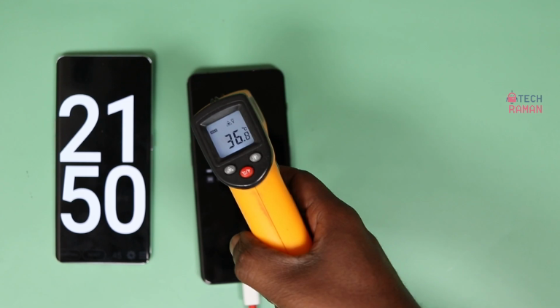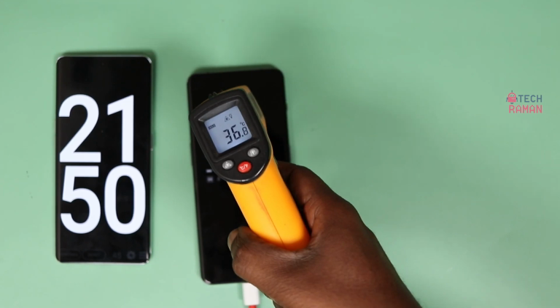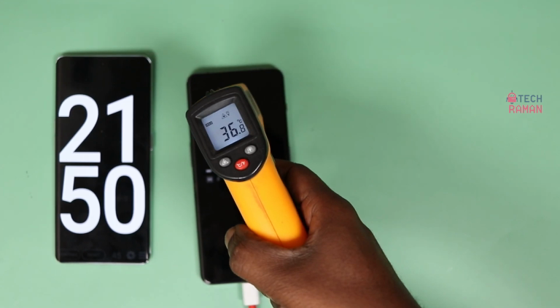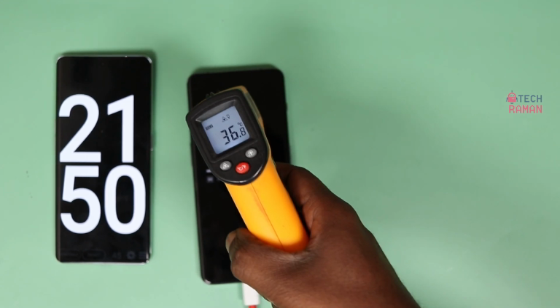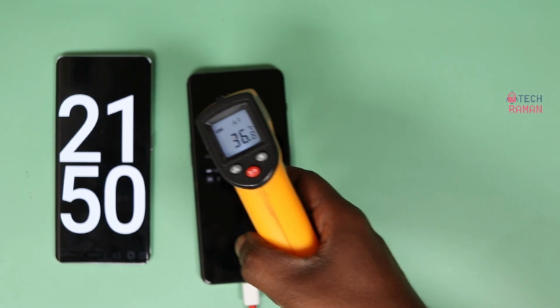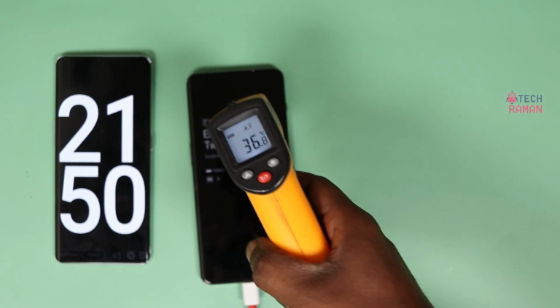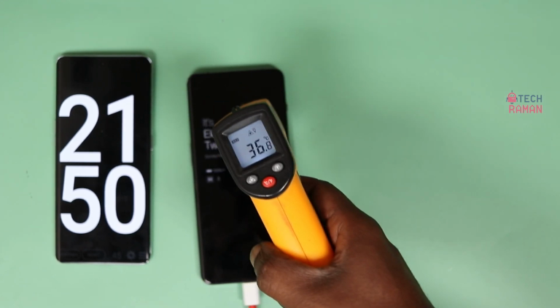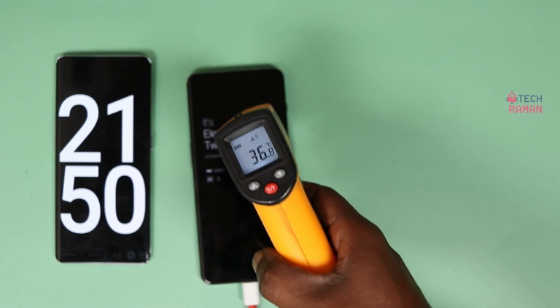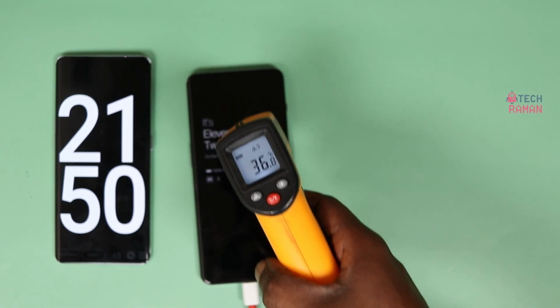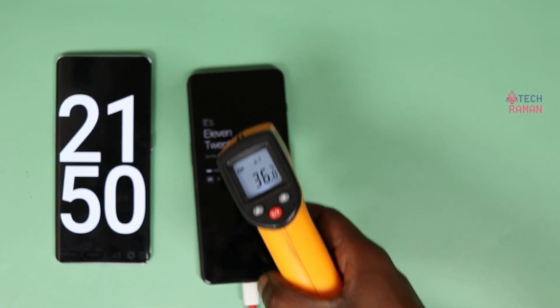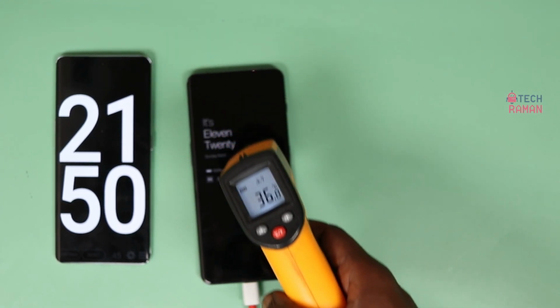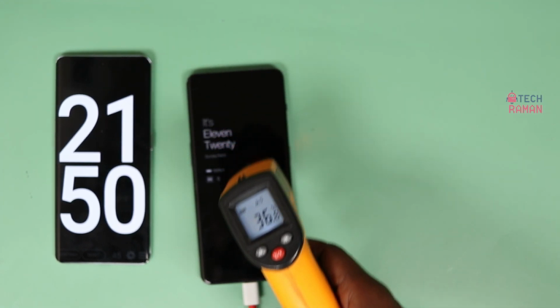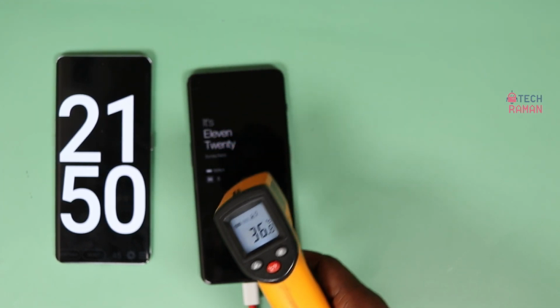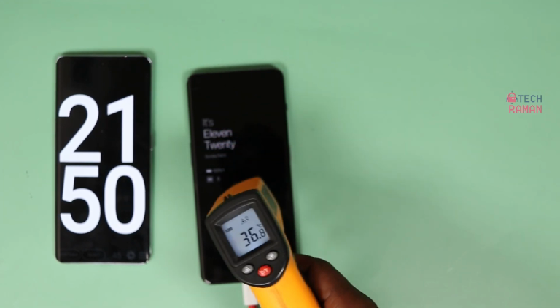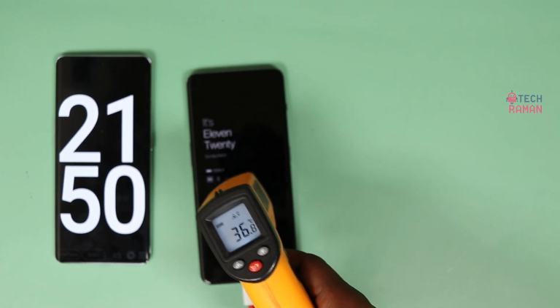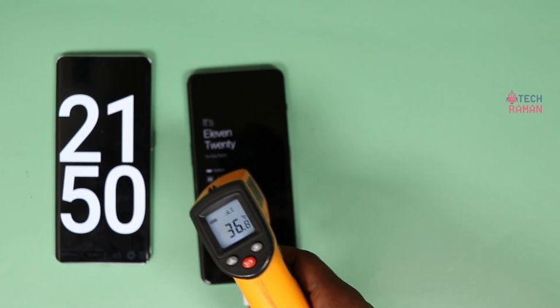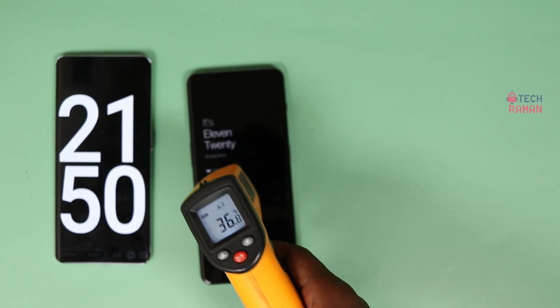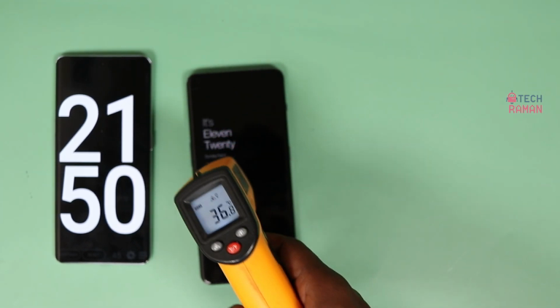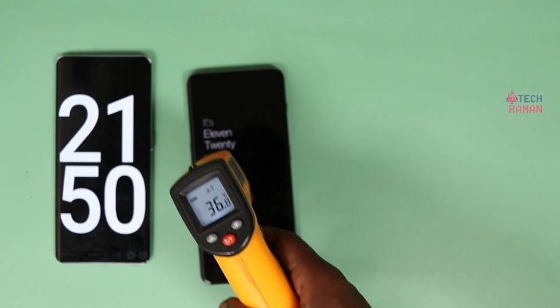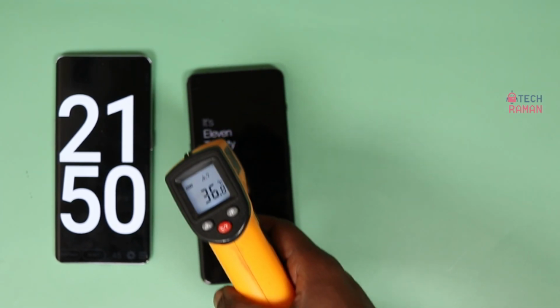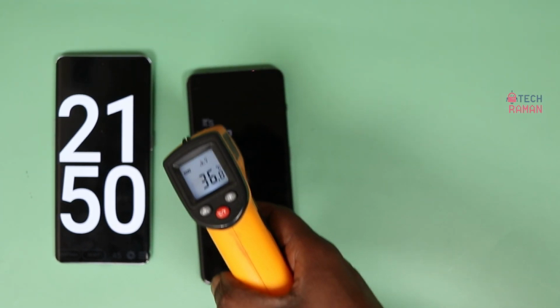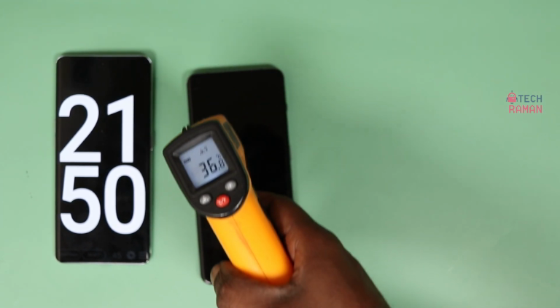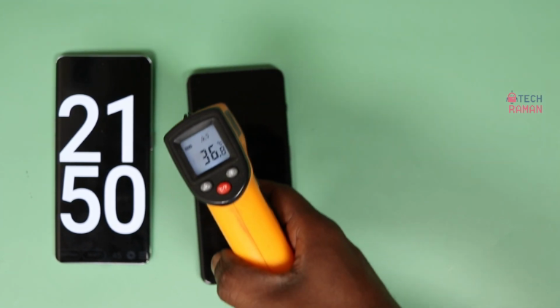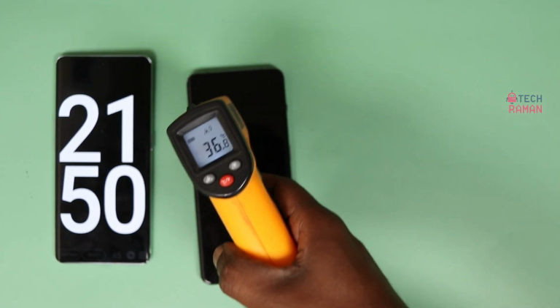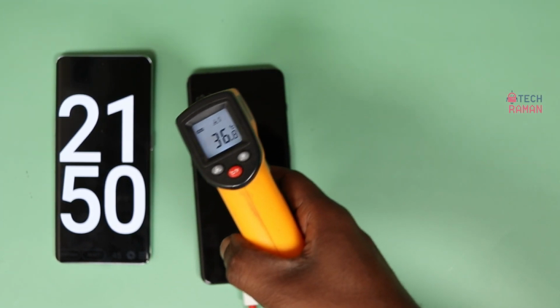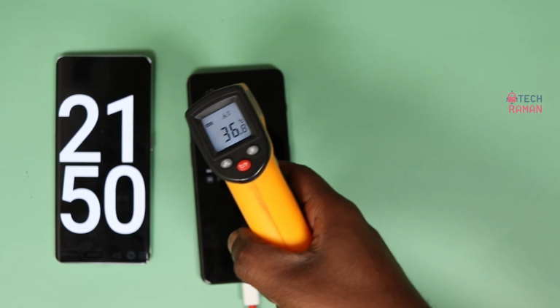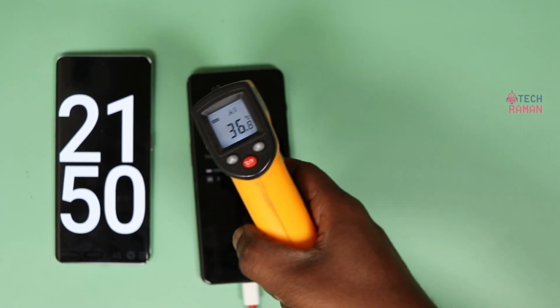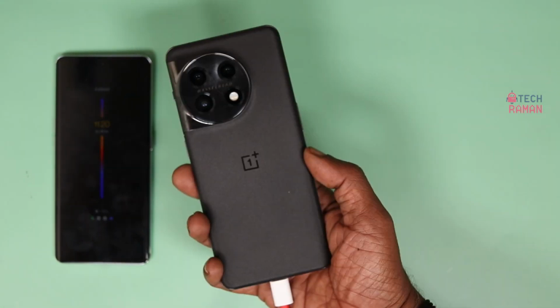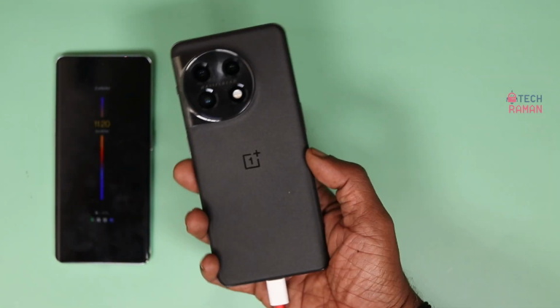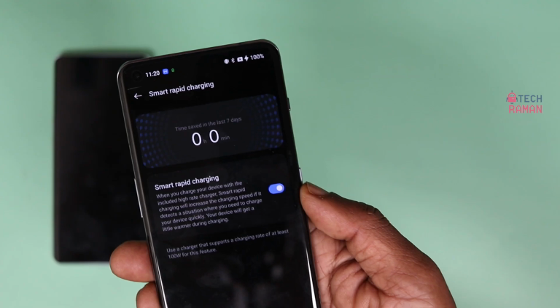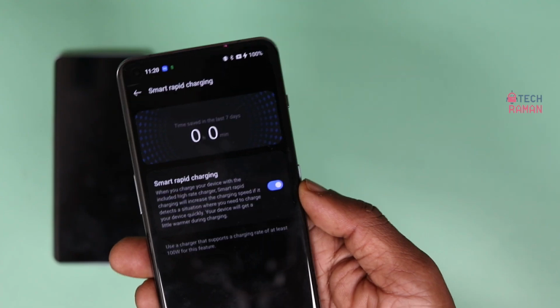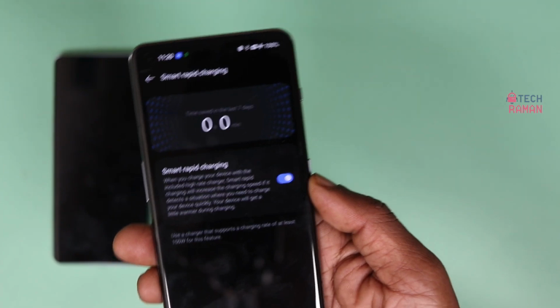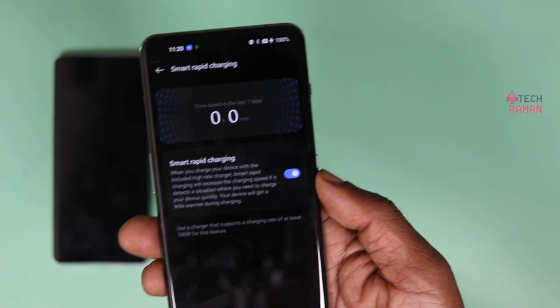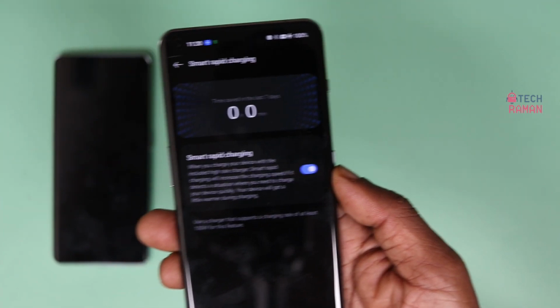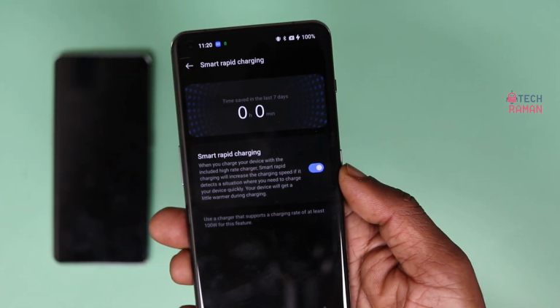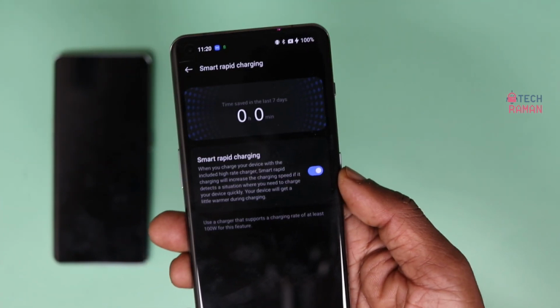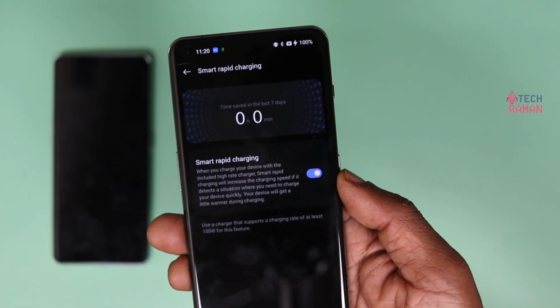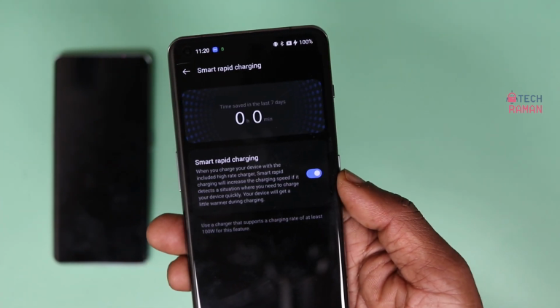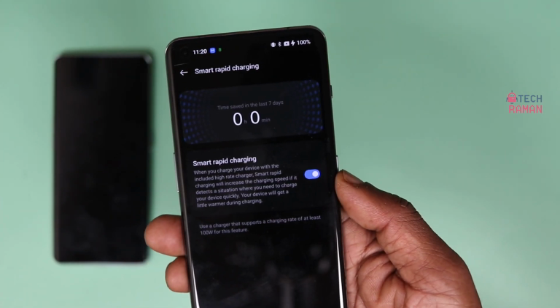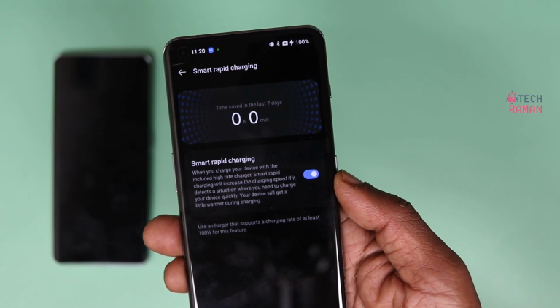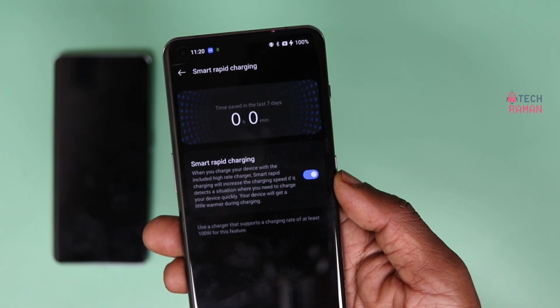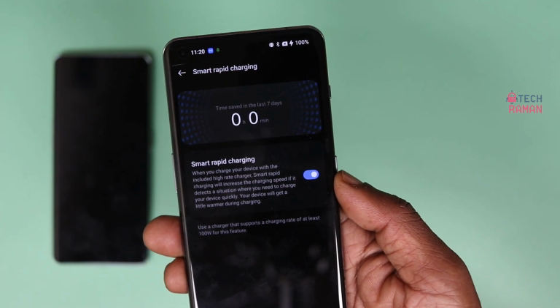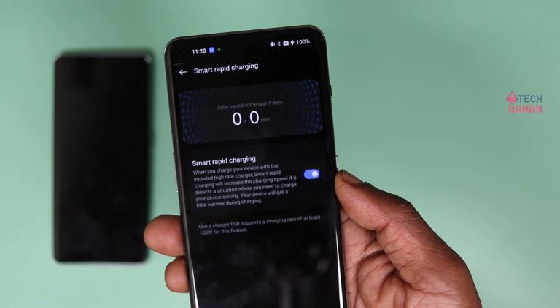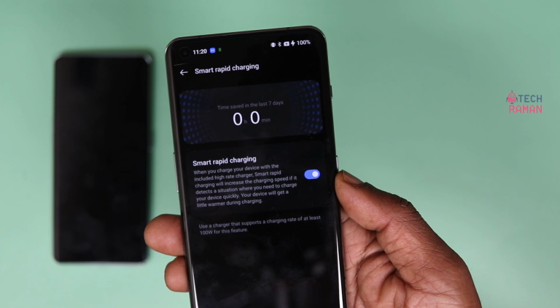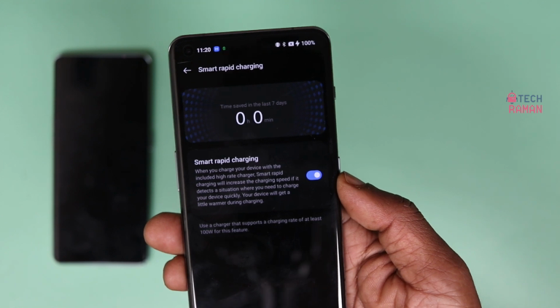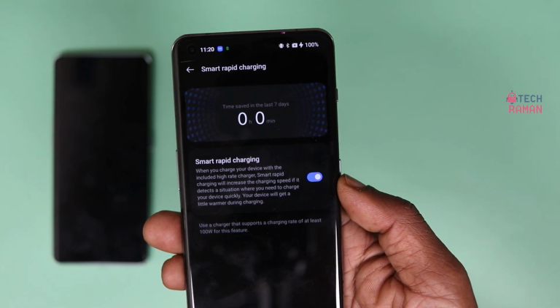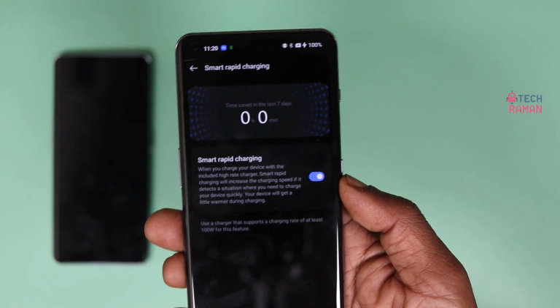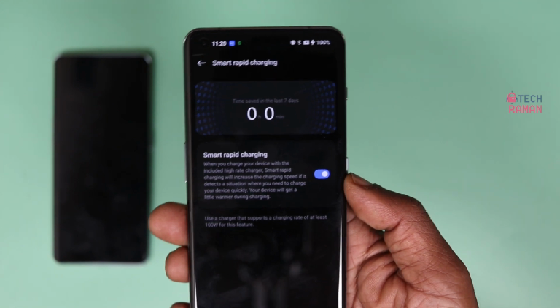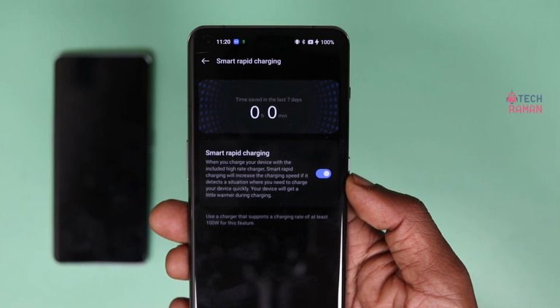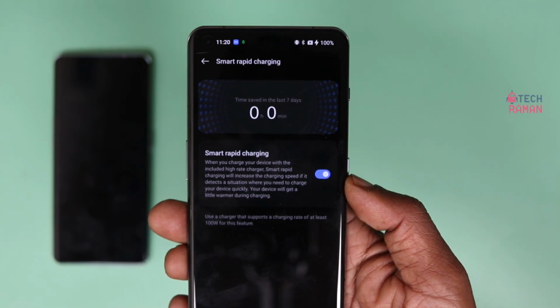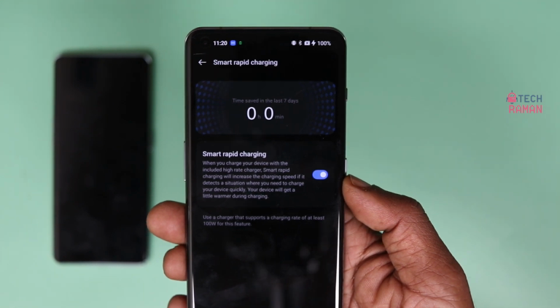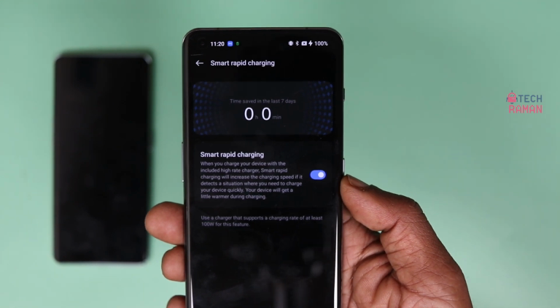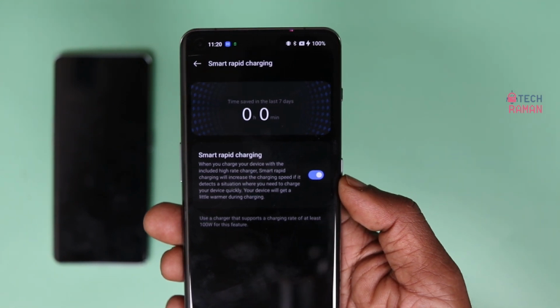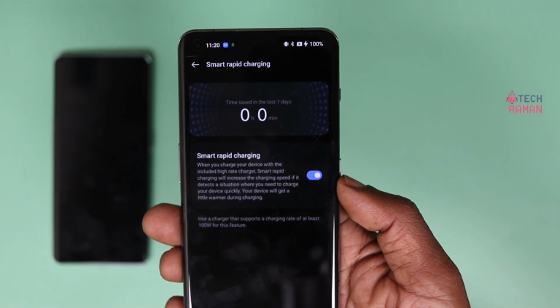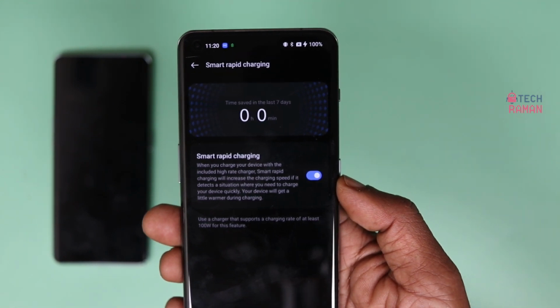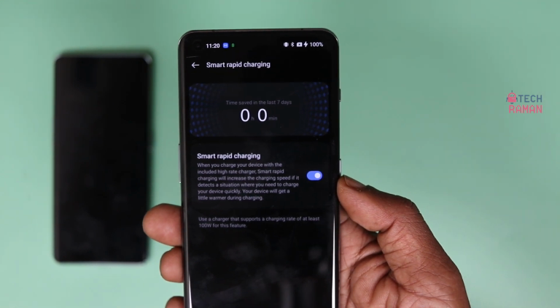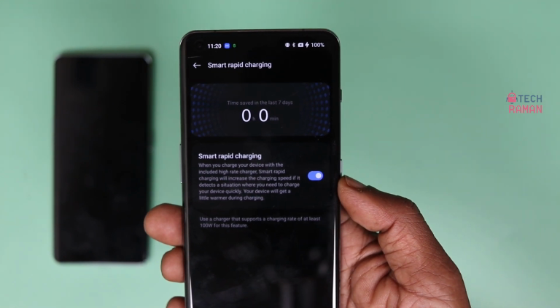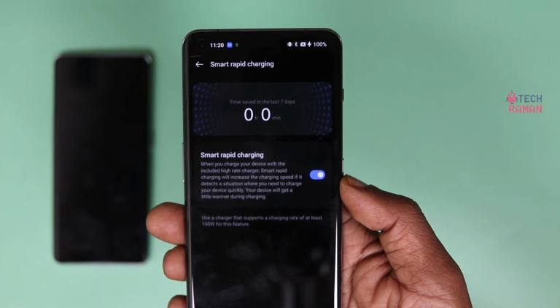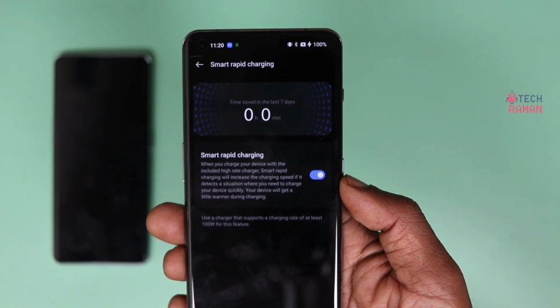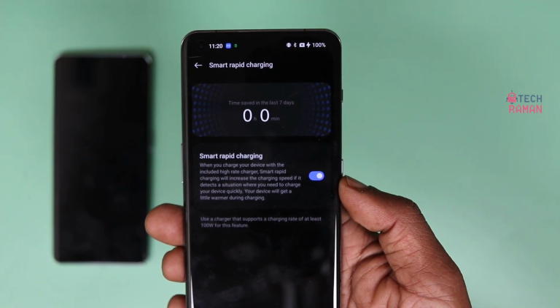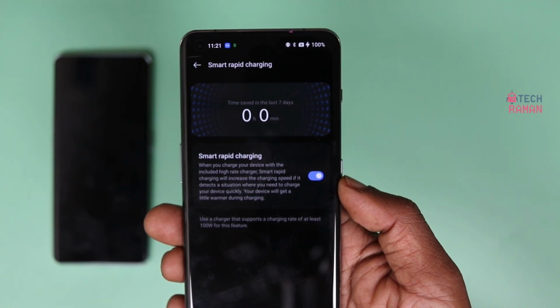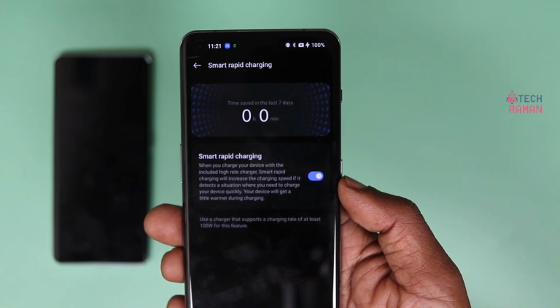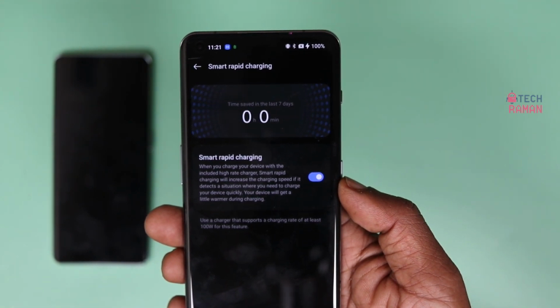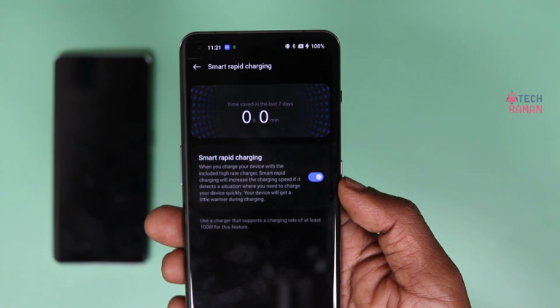Let's check the surface temperature — it's around 36 degrees. If you don't want fast charging at this pace, there is an option in the battery settings where you can disable it.